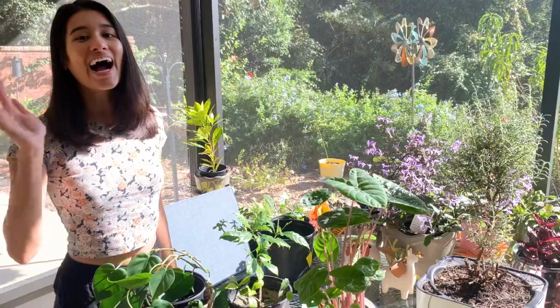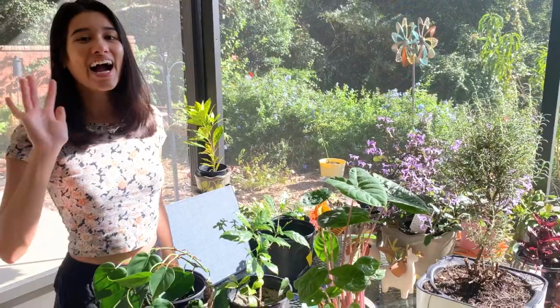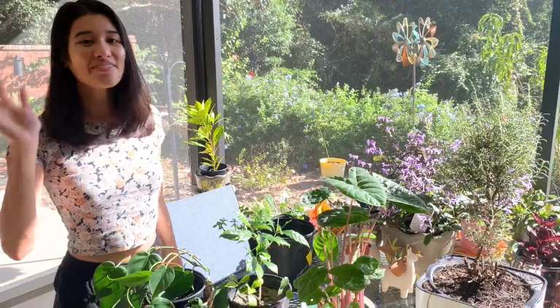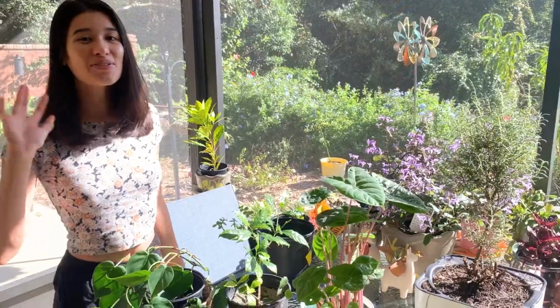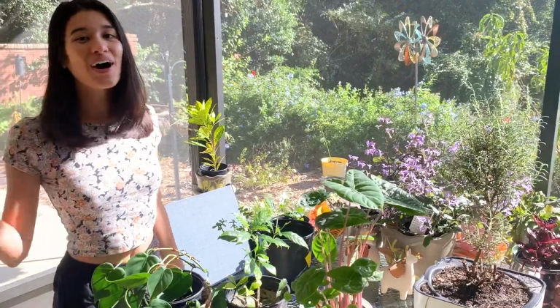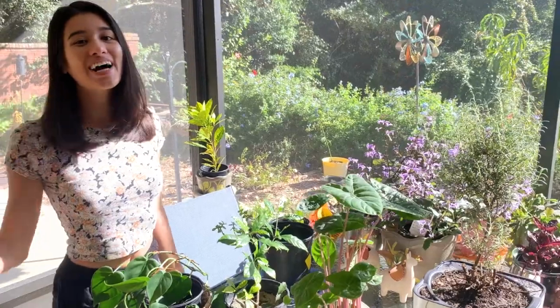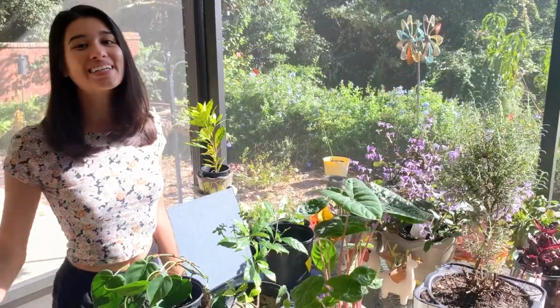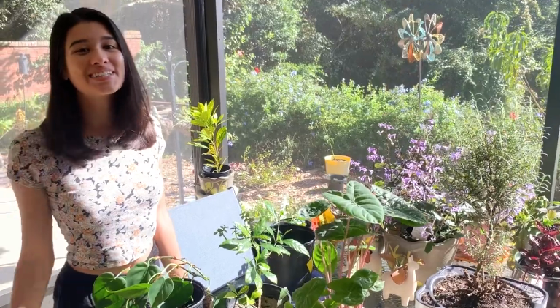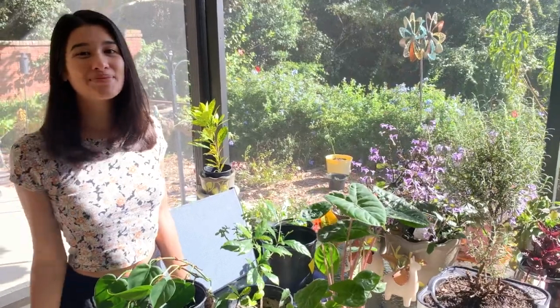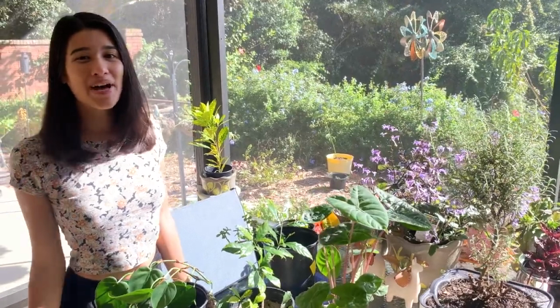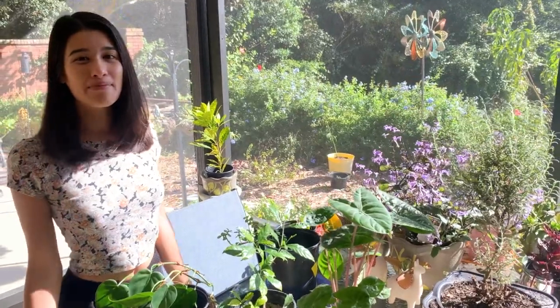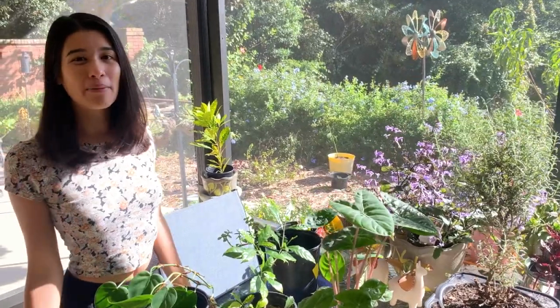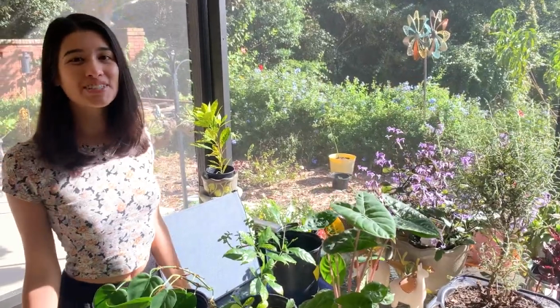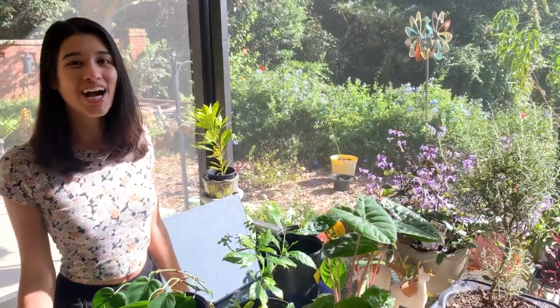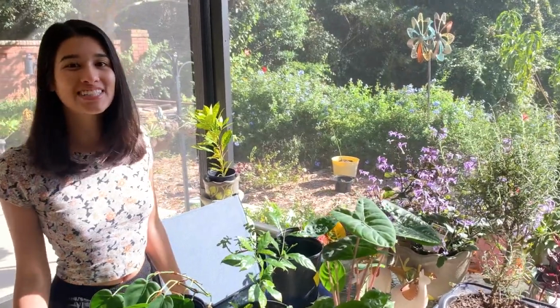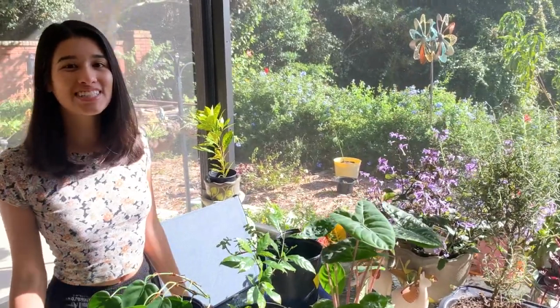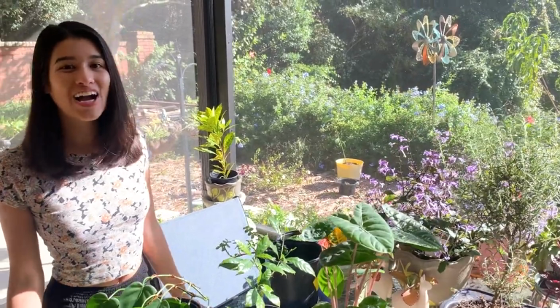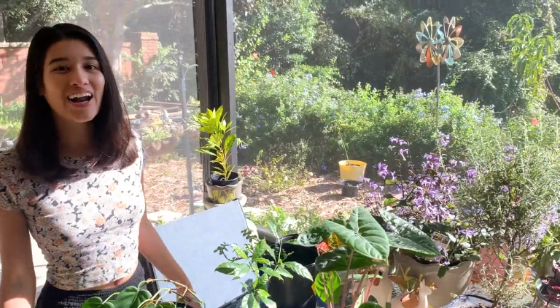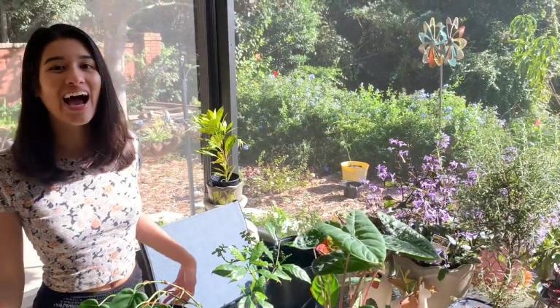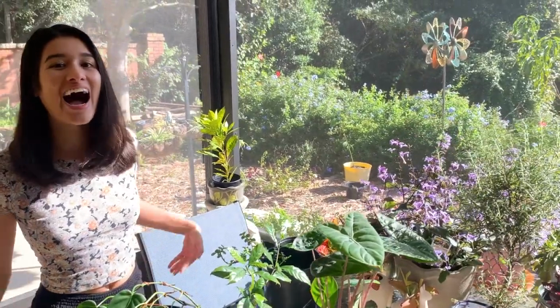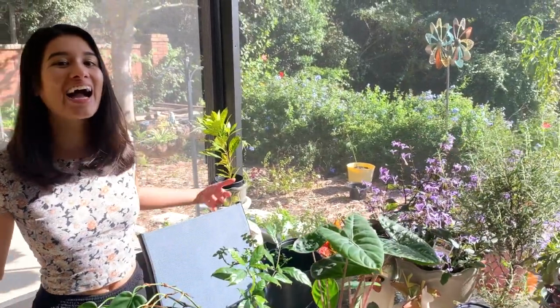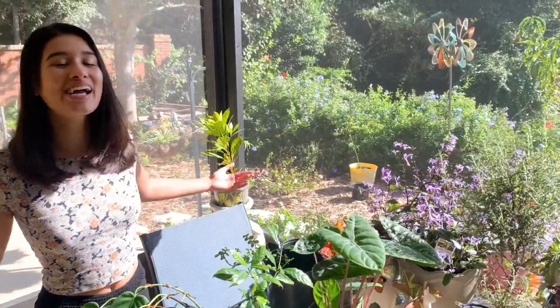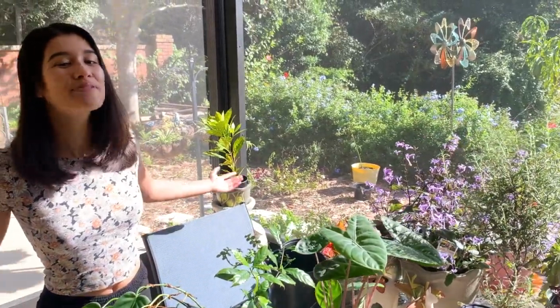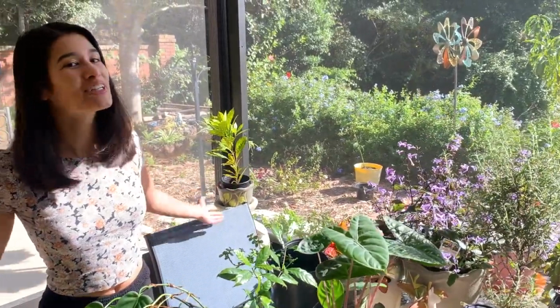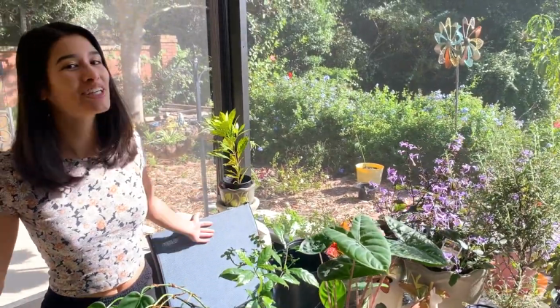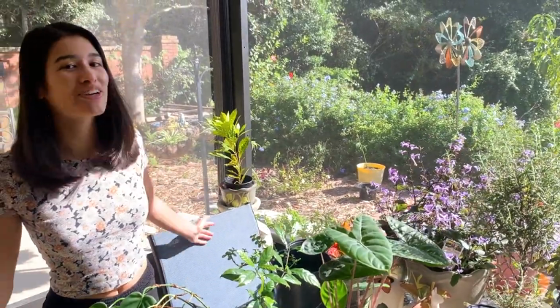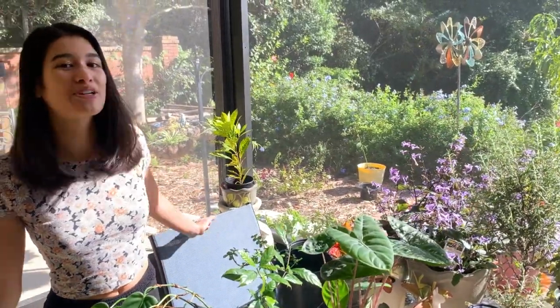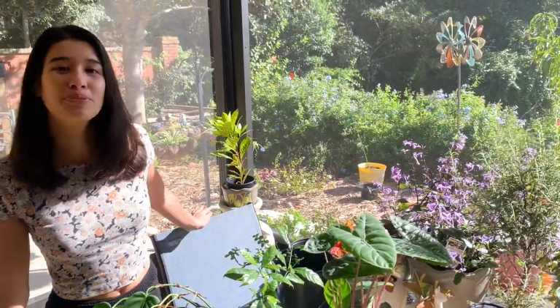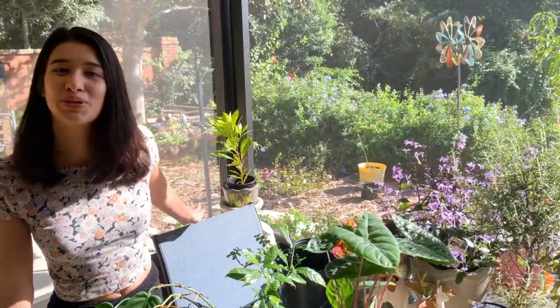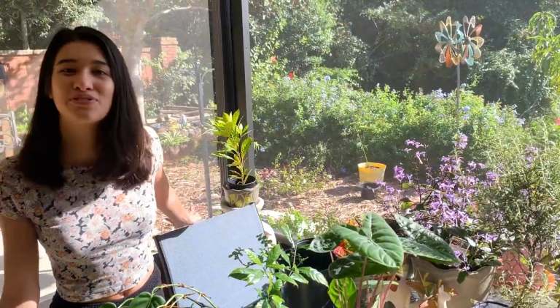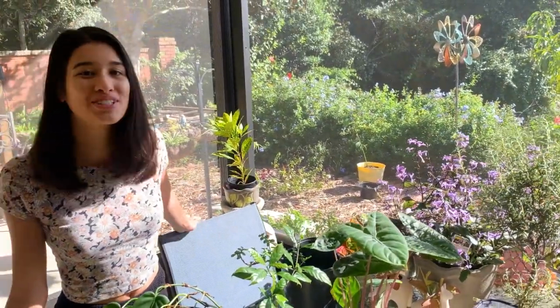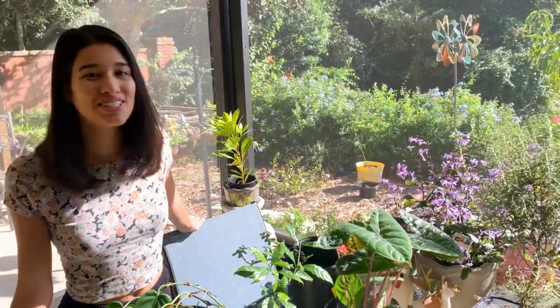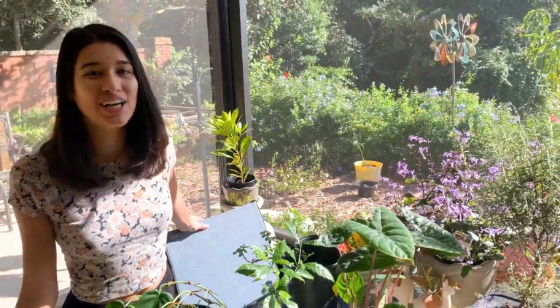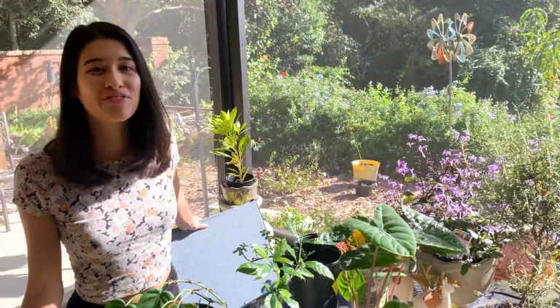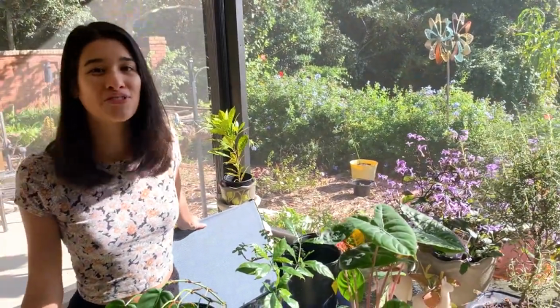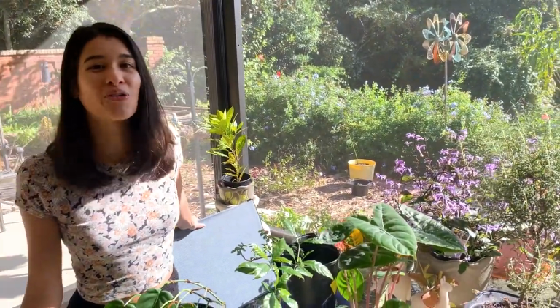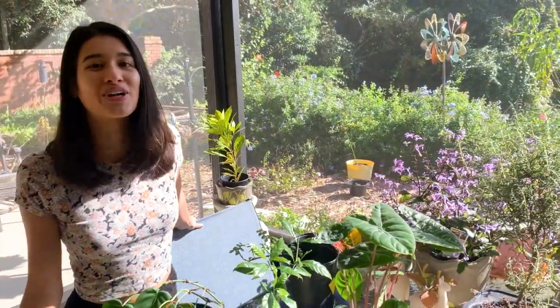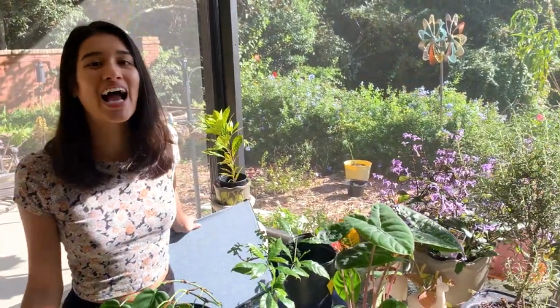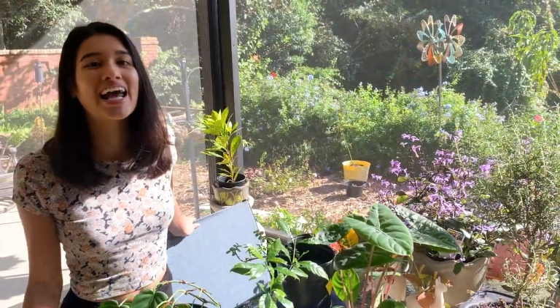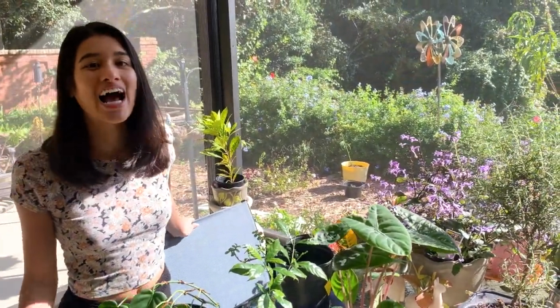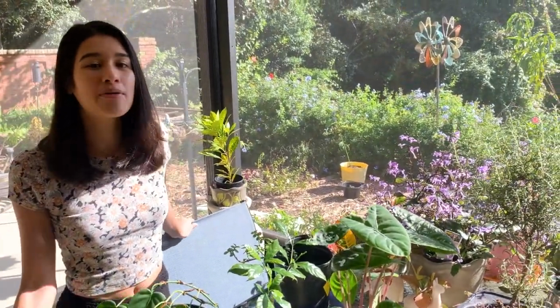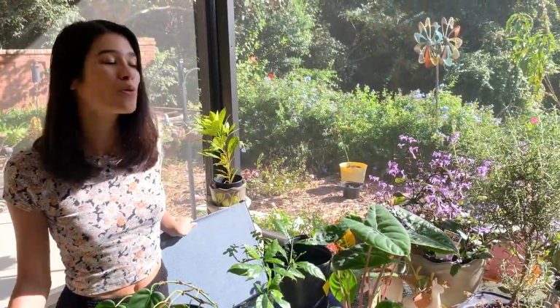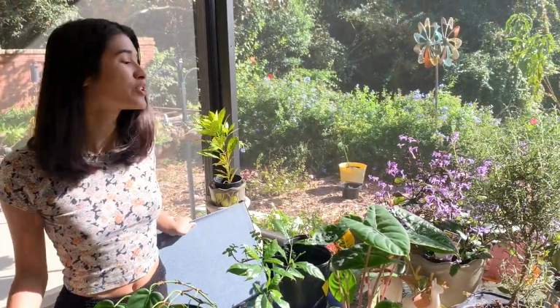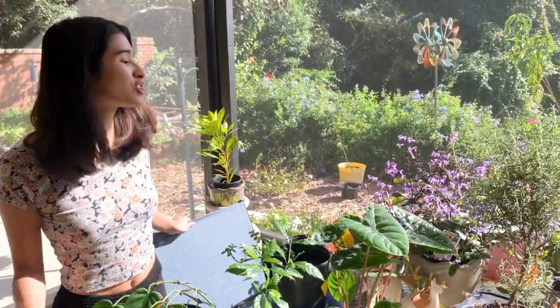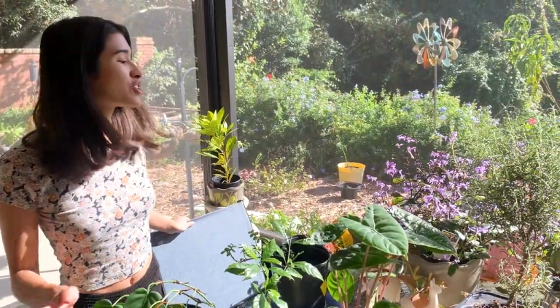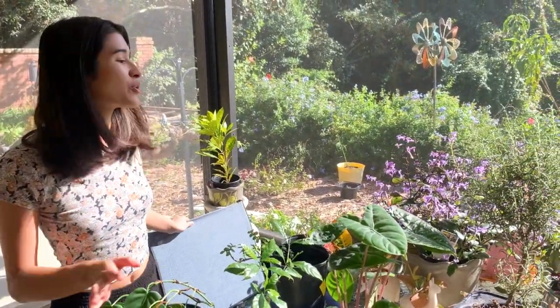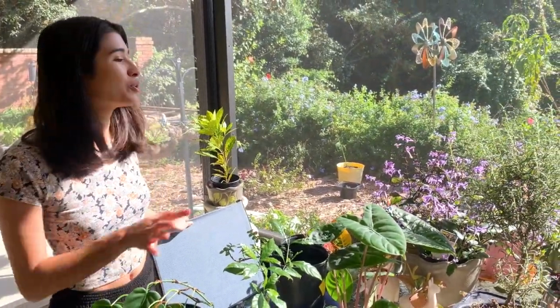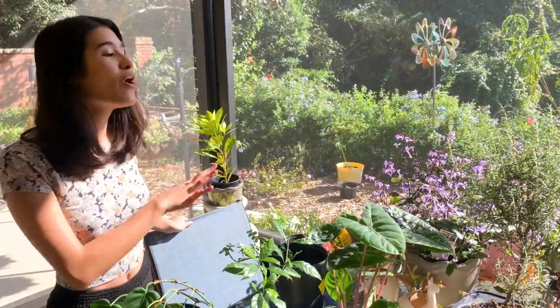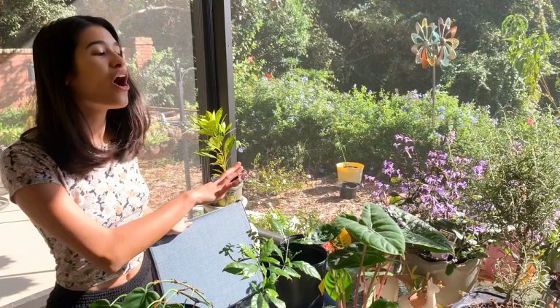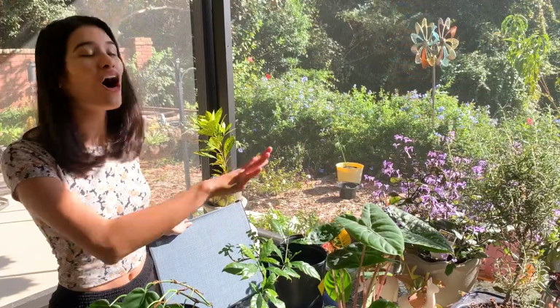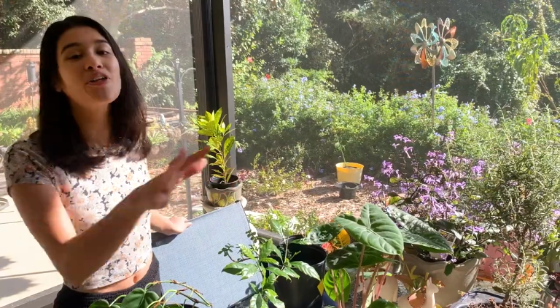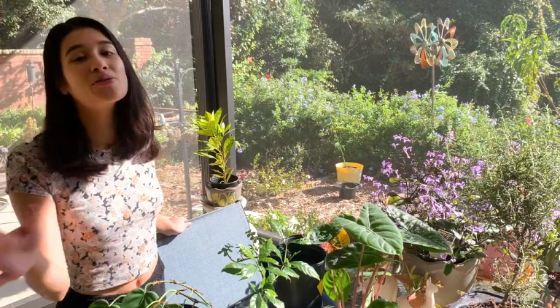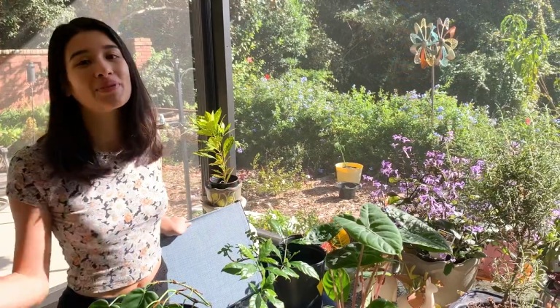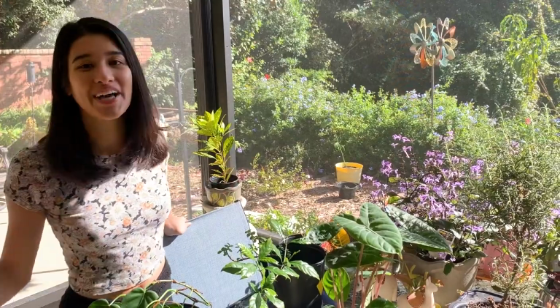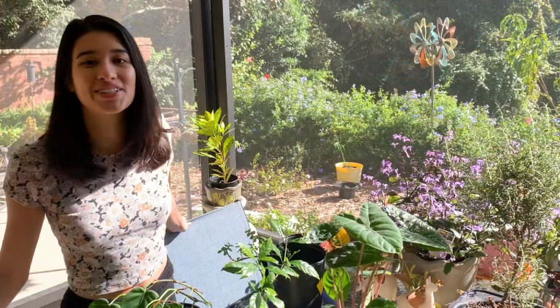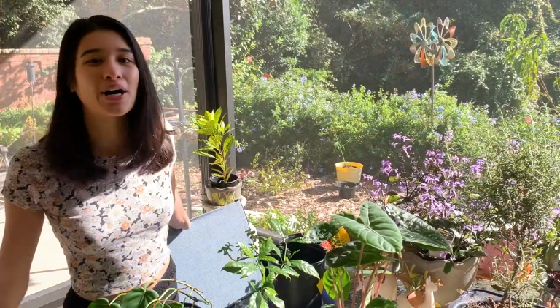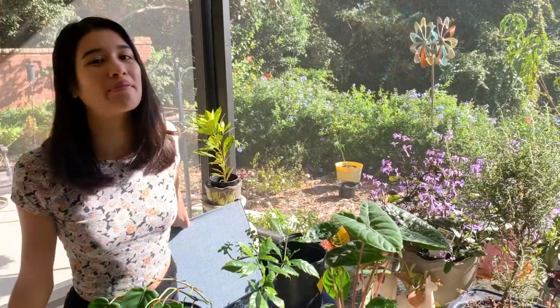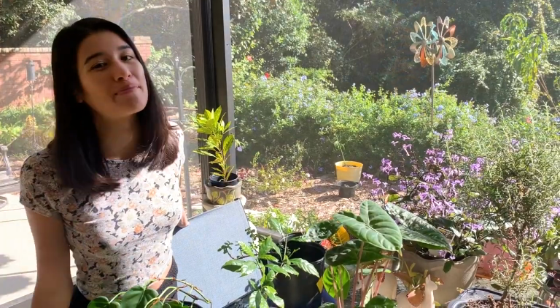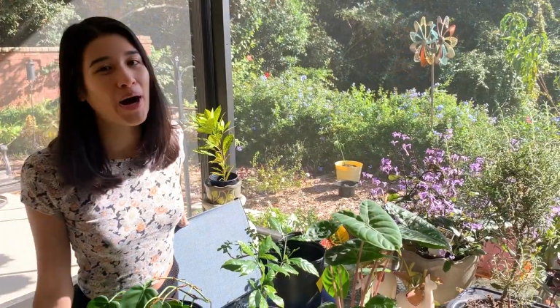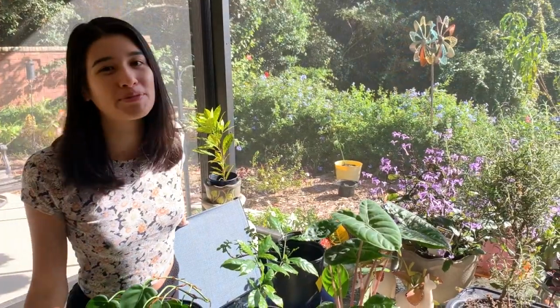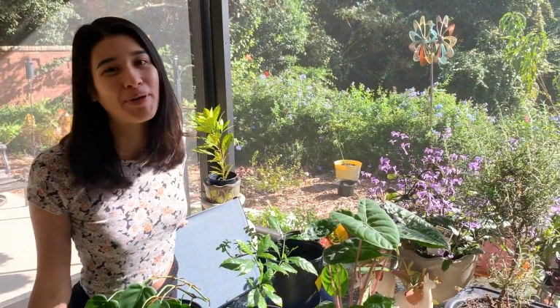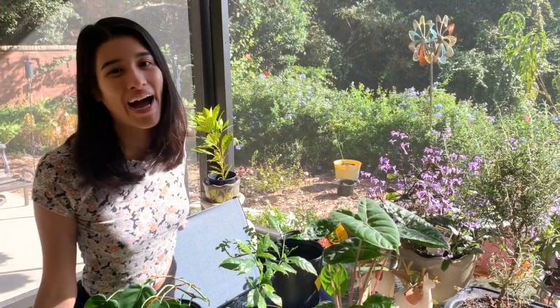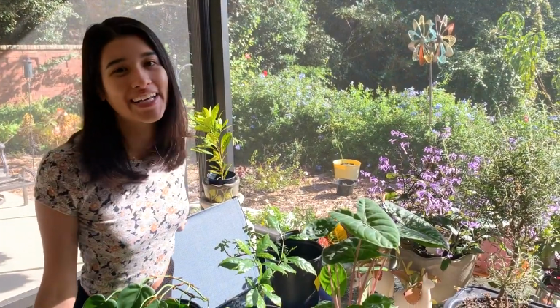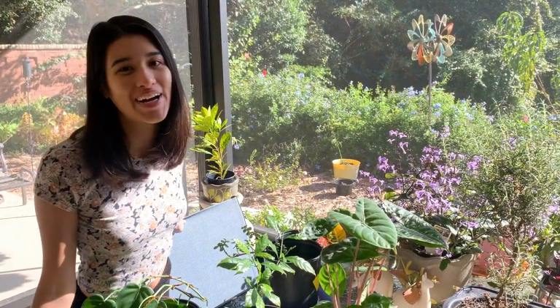Hi everyone, it's plant mama Tatiana. I am here in beautiful sunny Florida and I'm going to show you all the plants on my mom's patio.